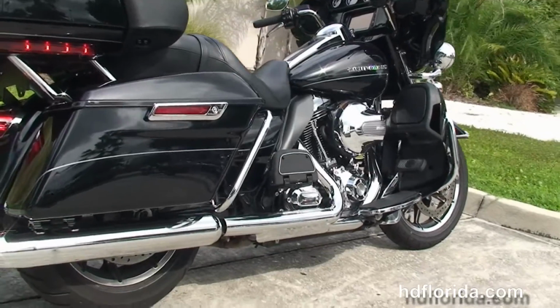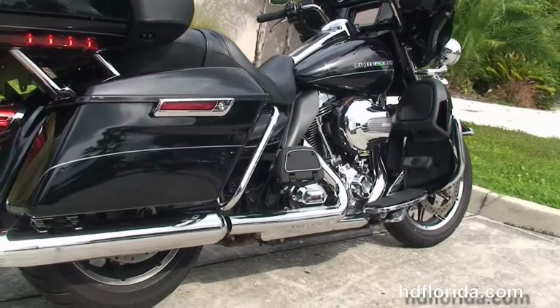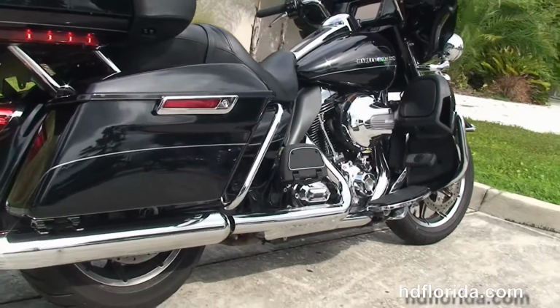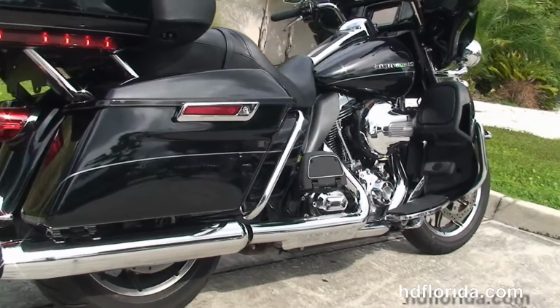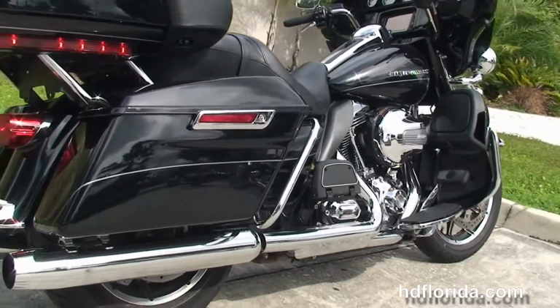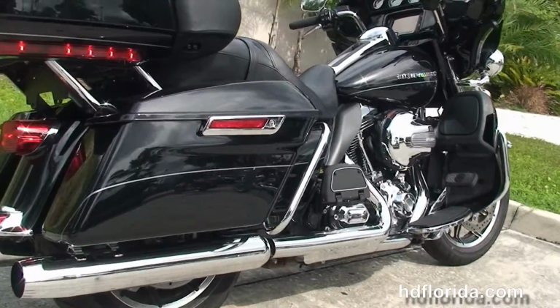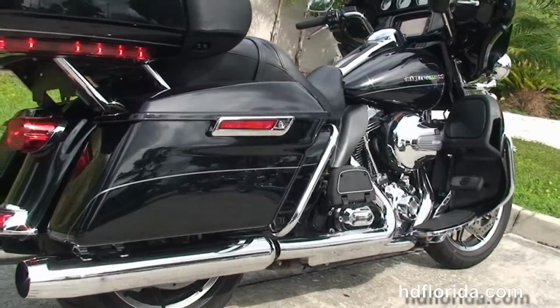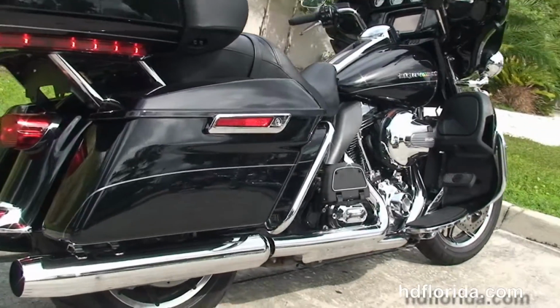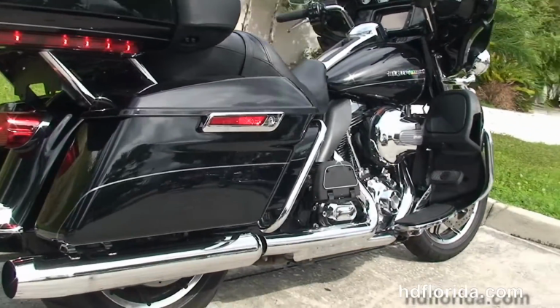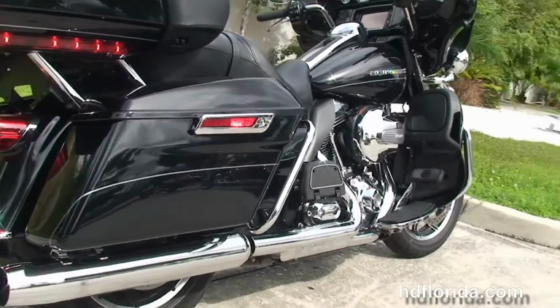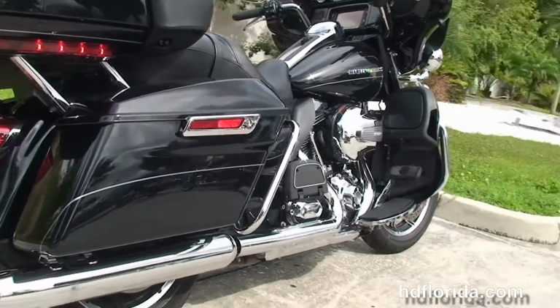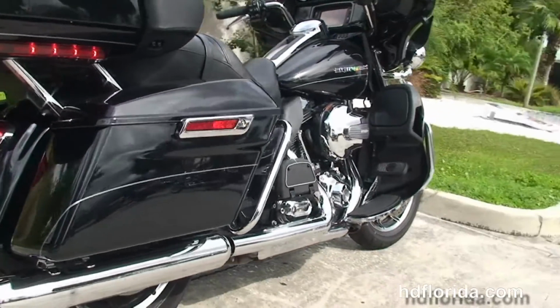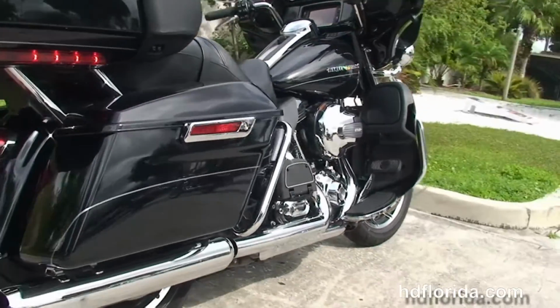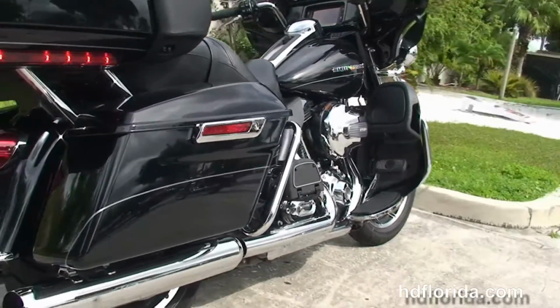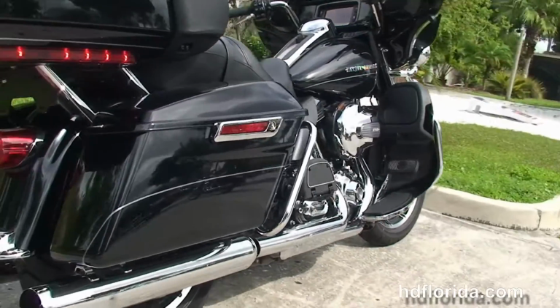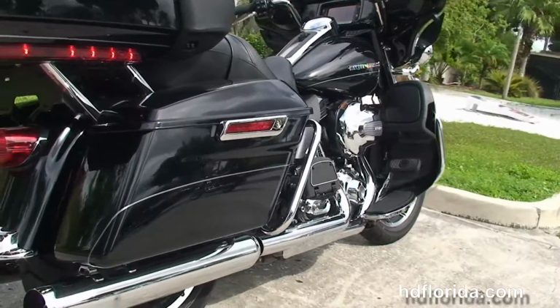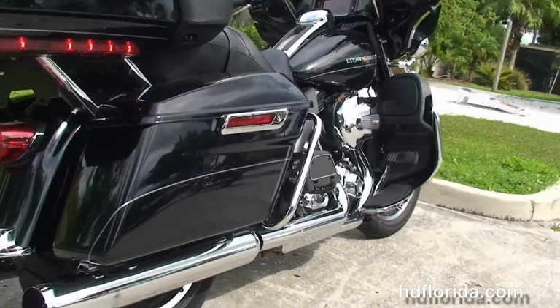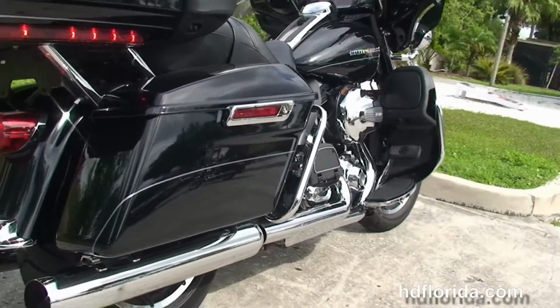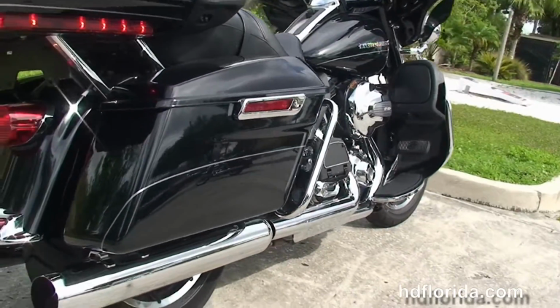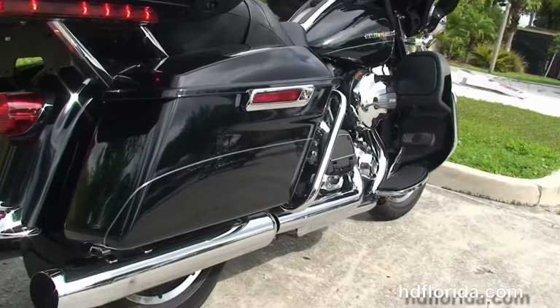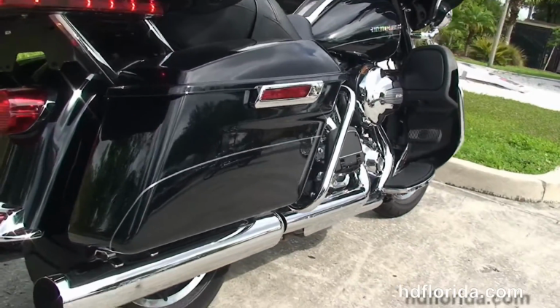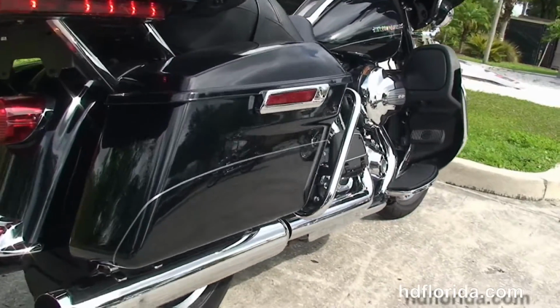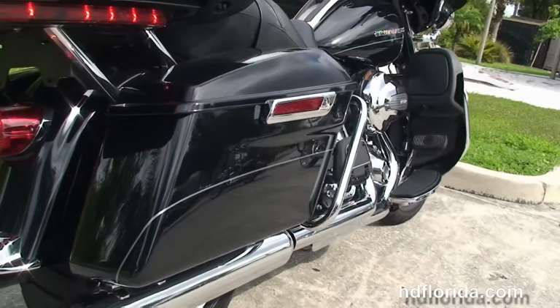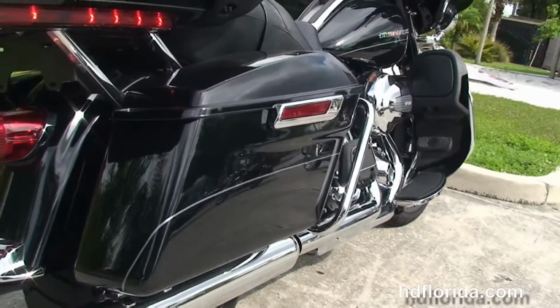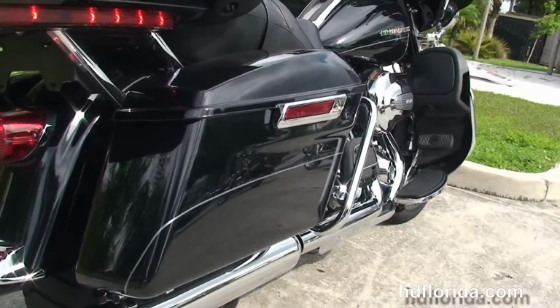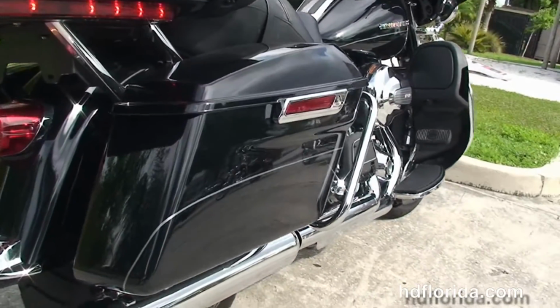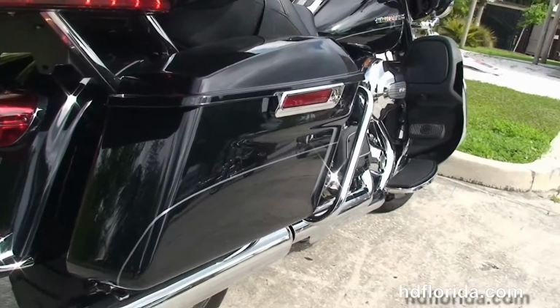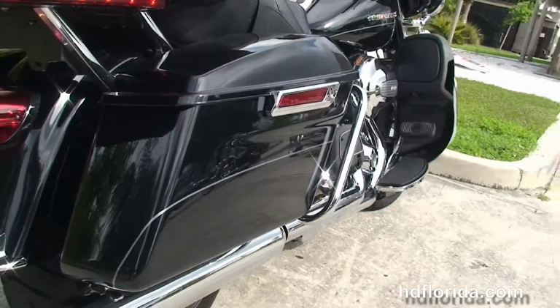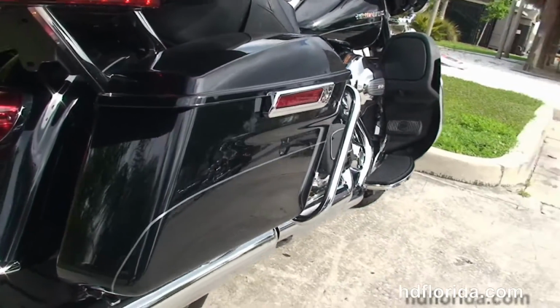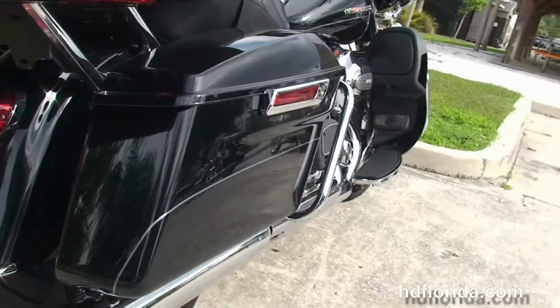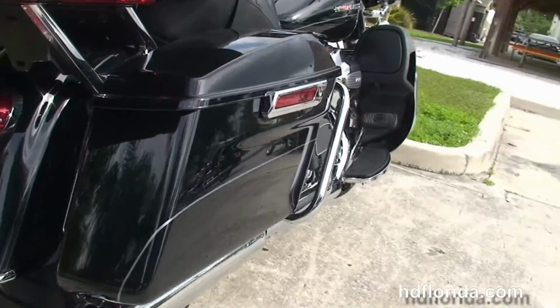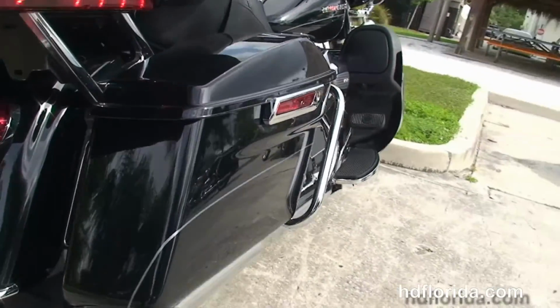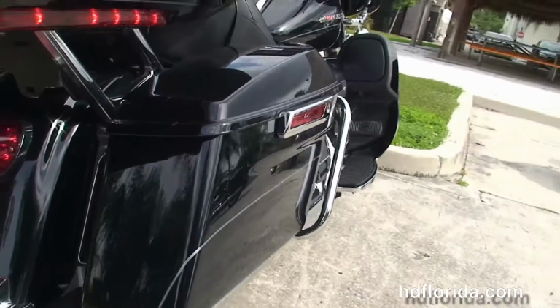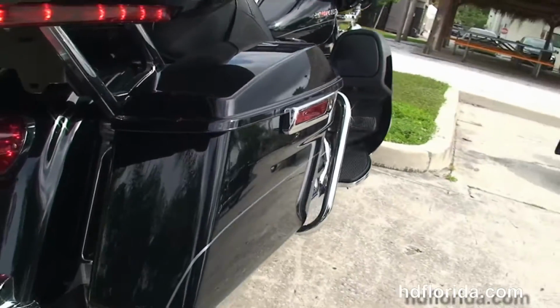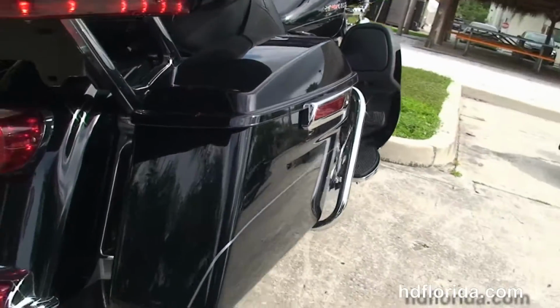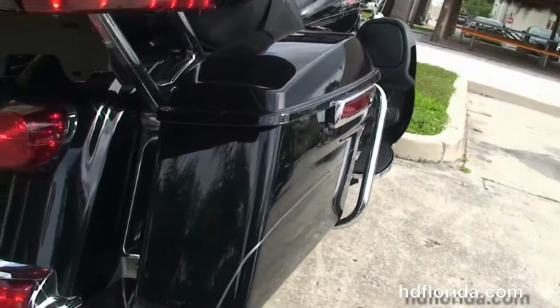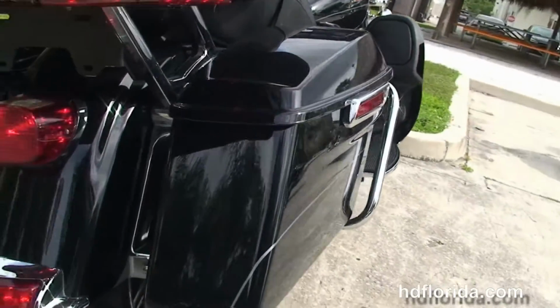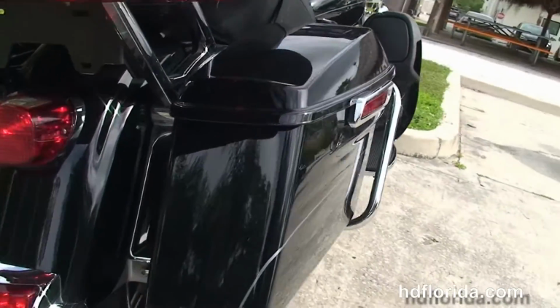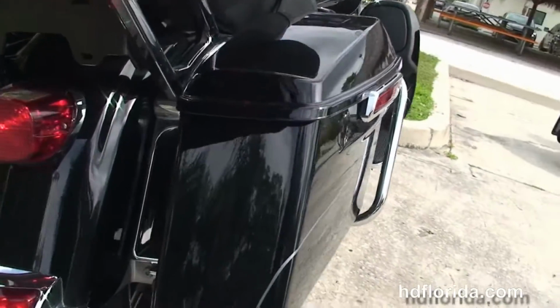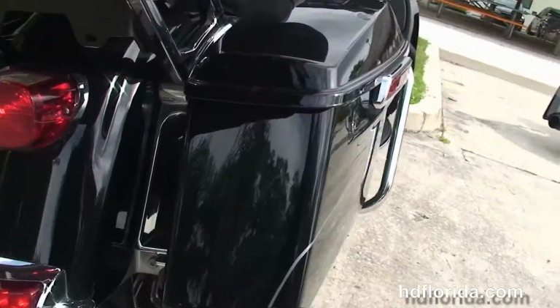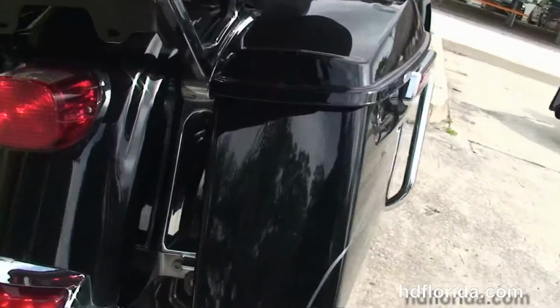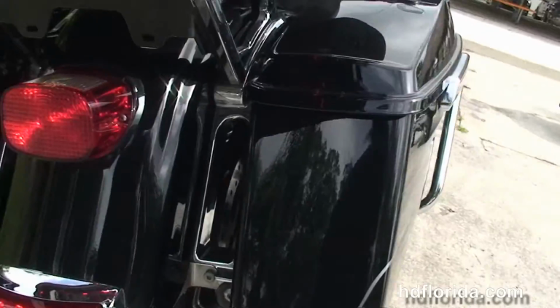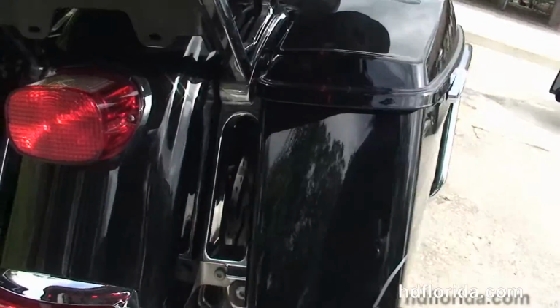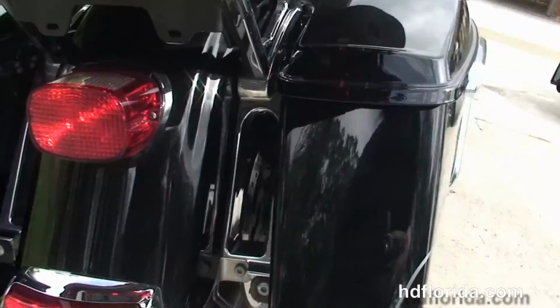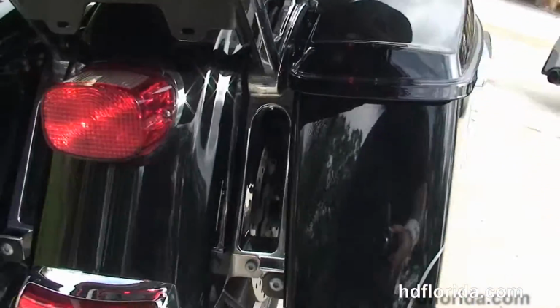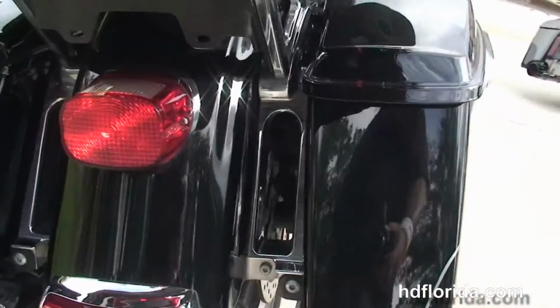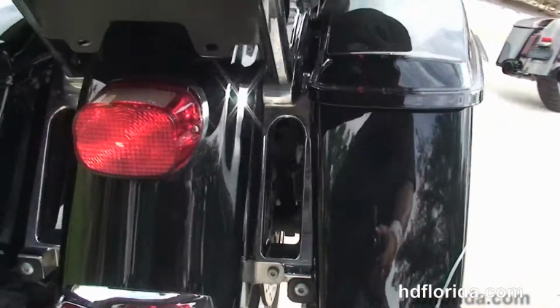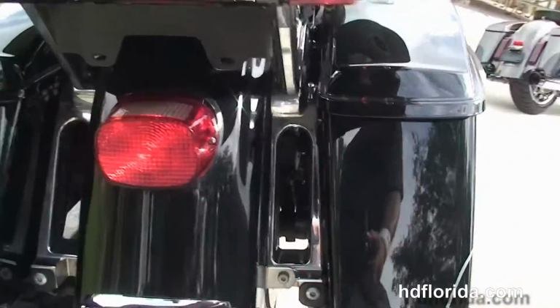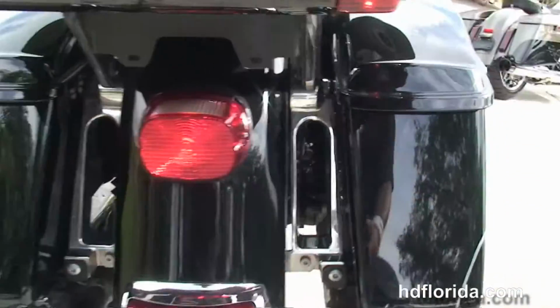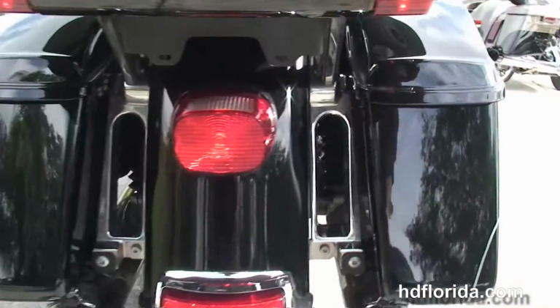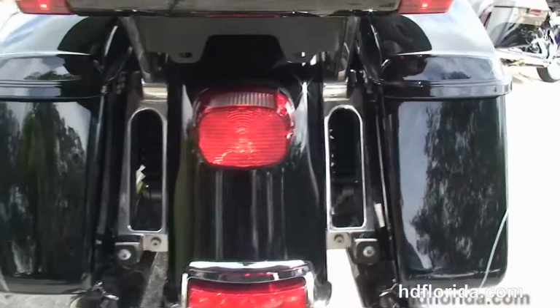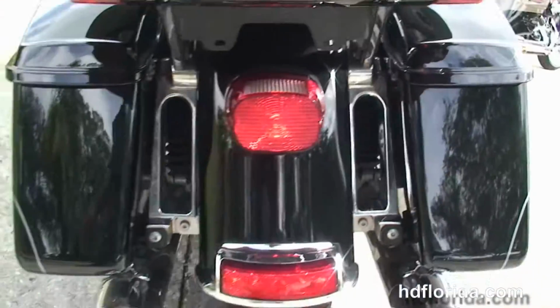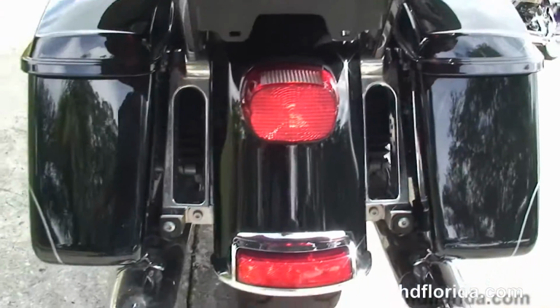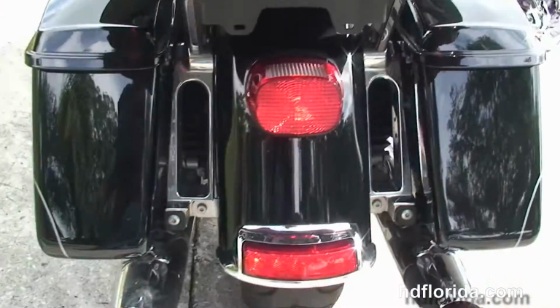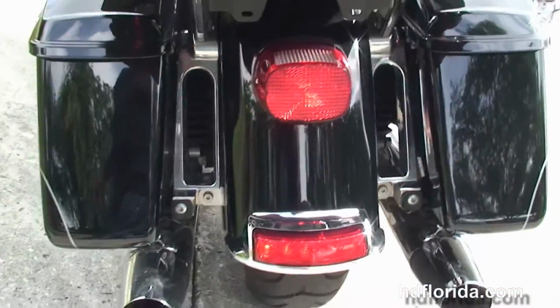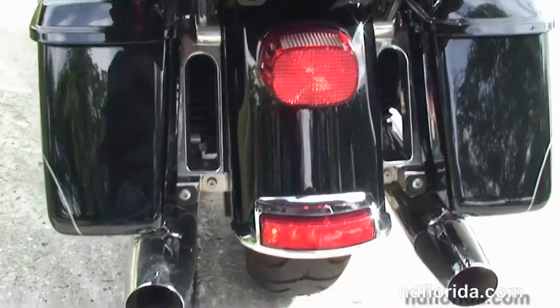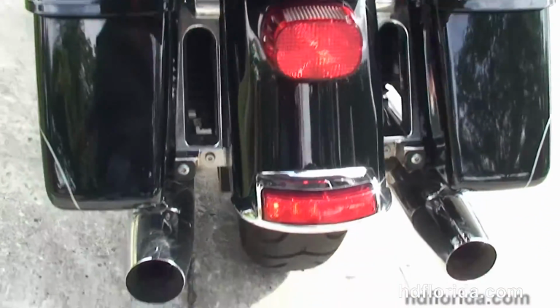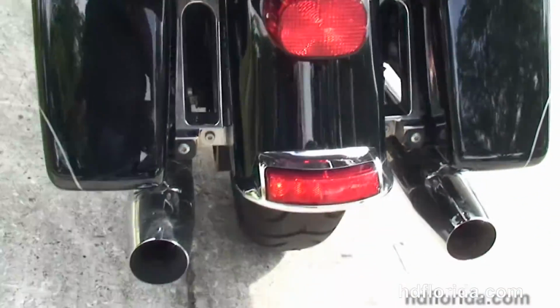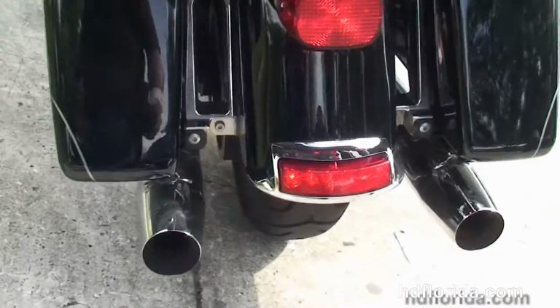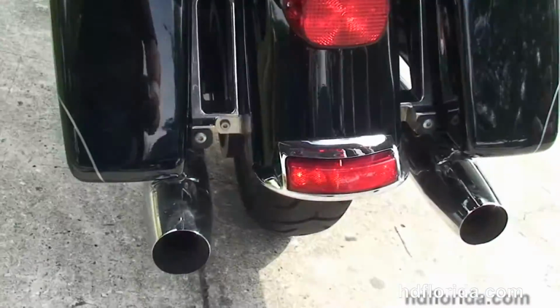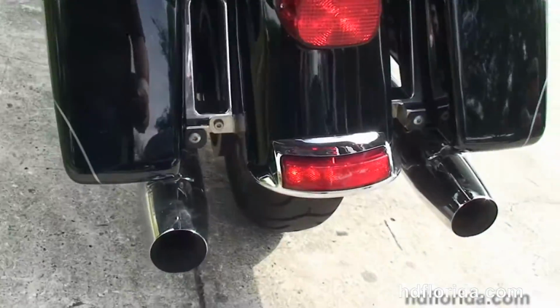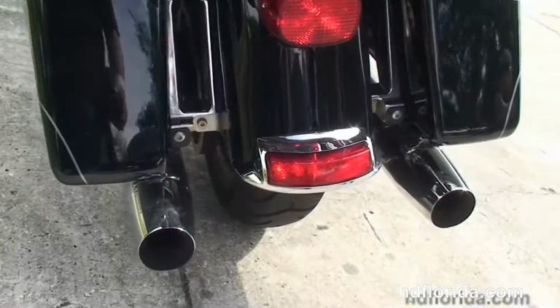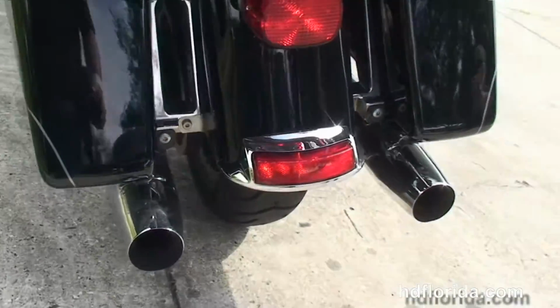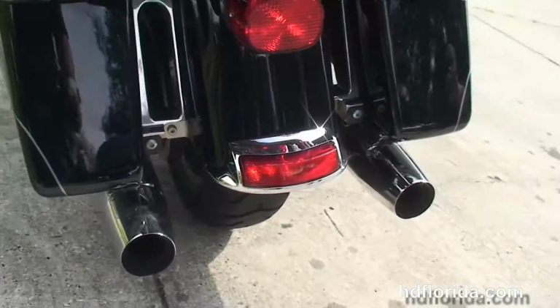Full-size rider and passenger floorboards, heat shields, the all-new chrome saddlebag guards, and the one-touch hard-locking saddlebags.